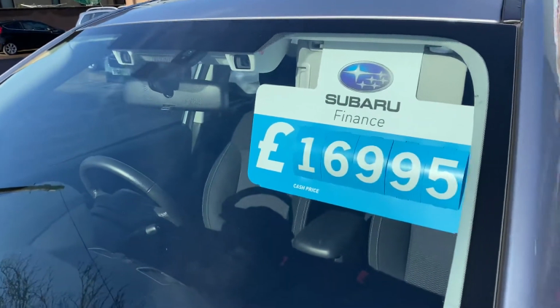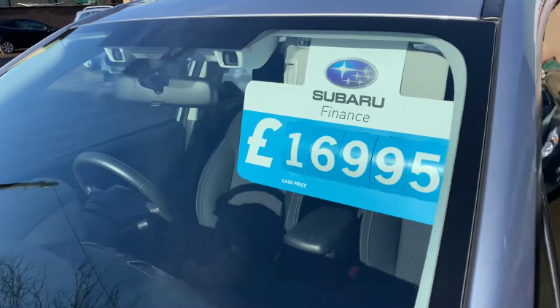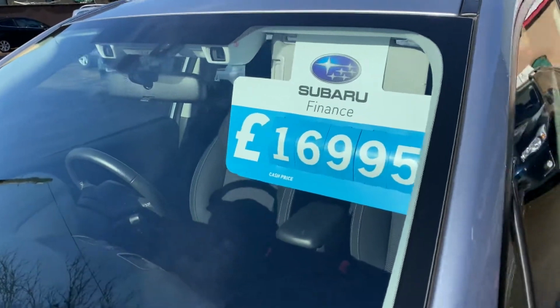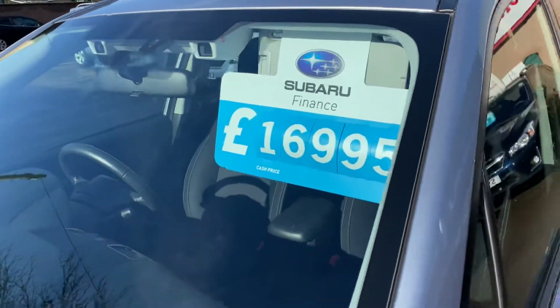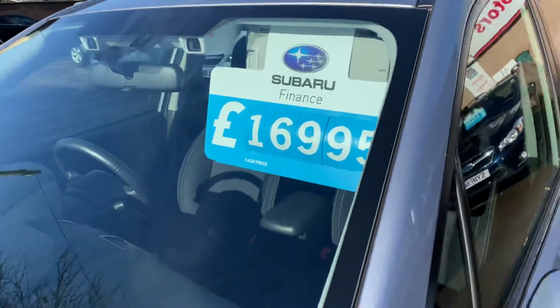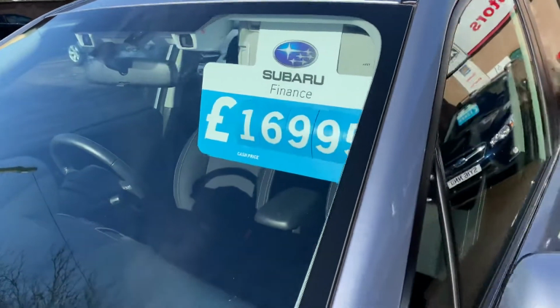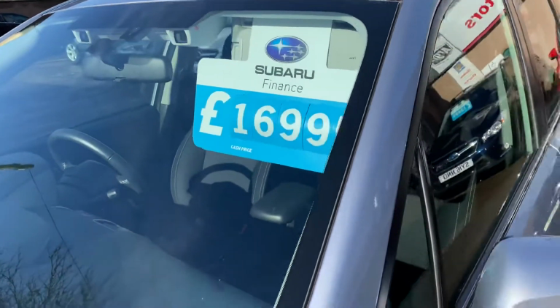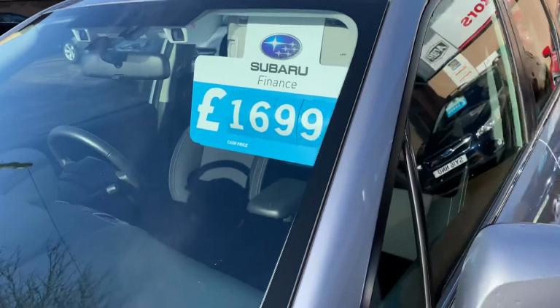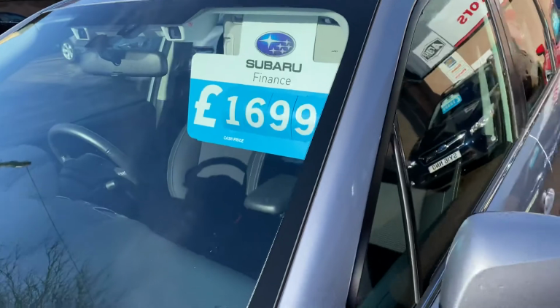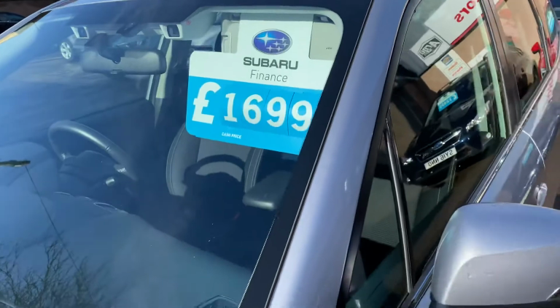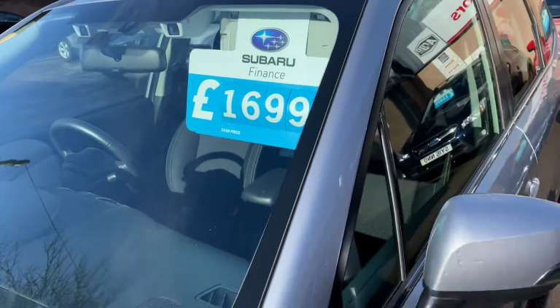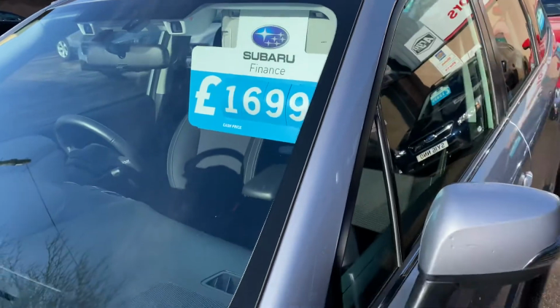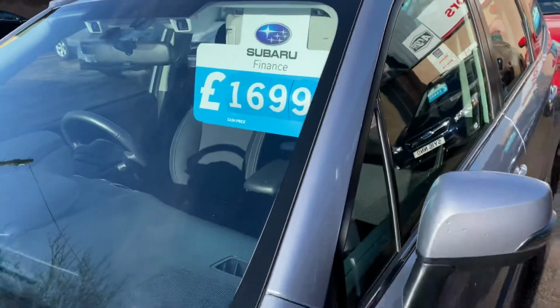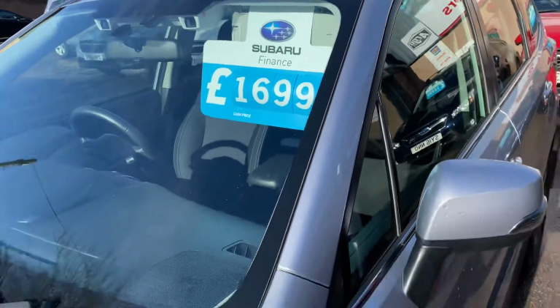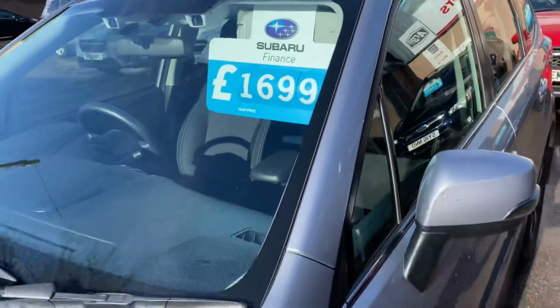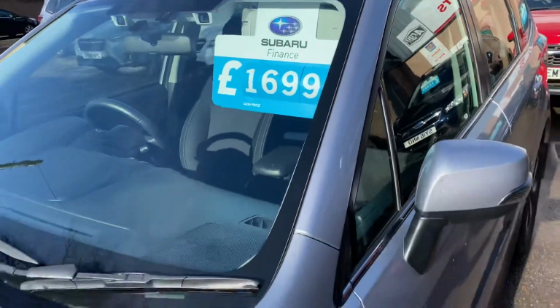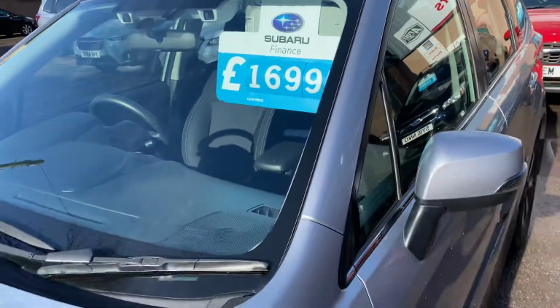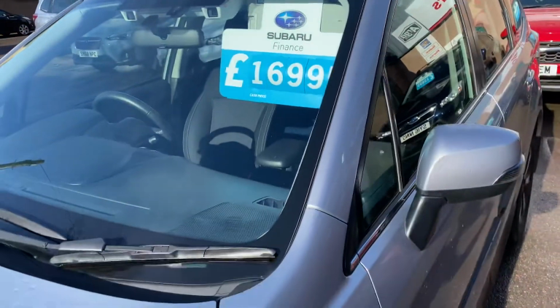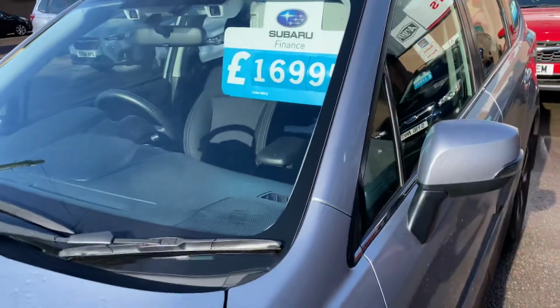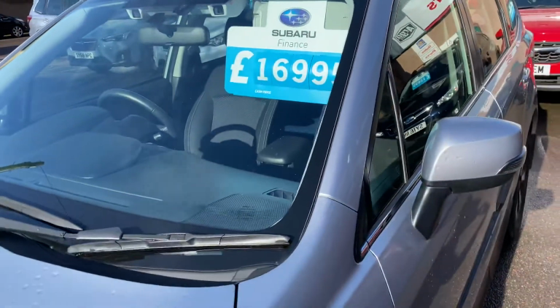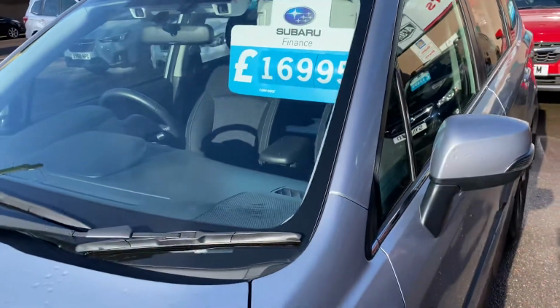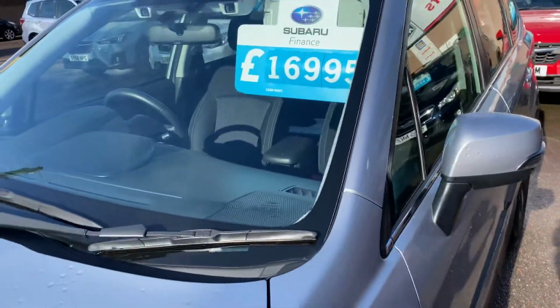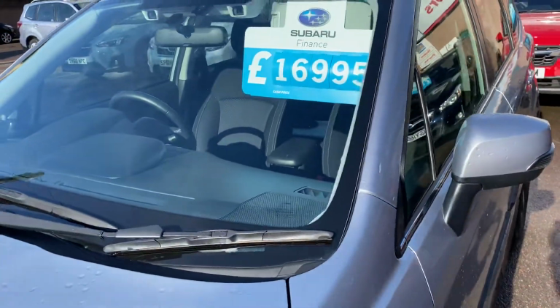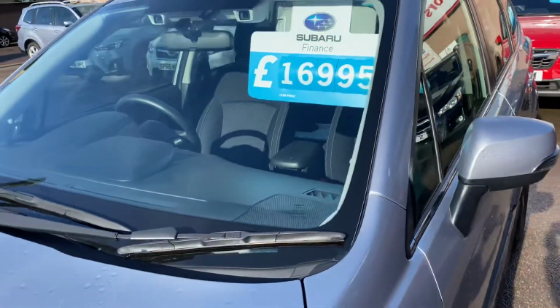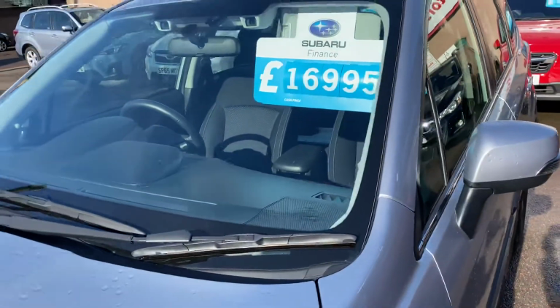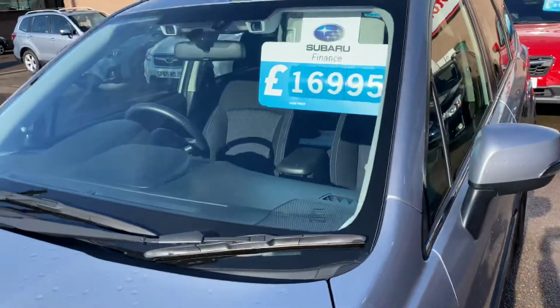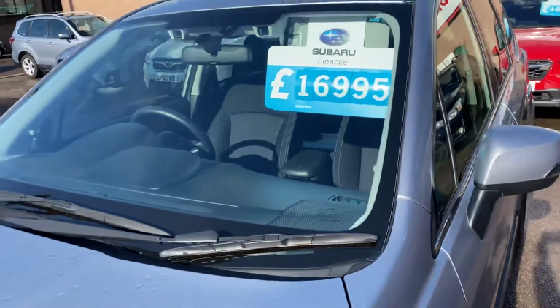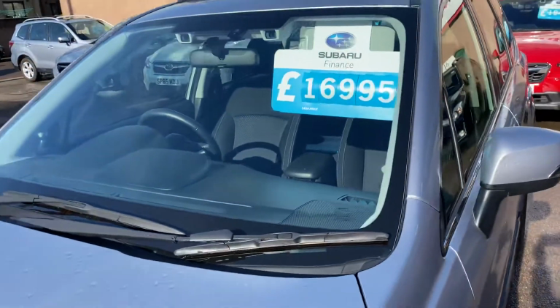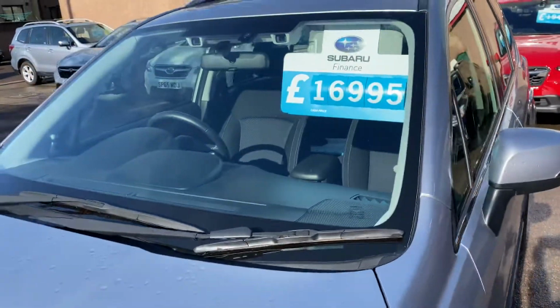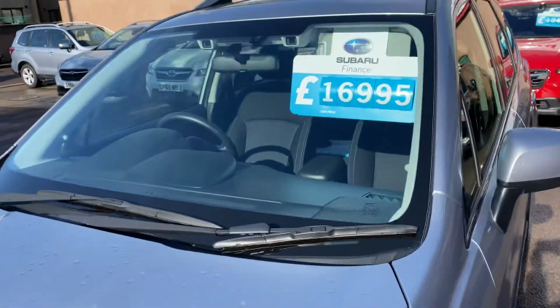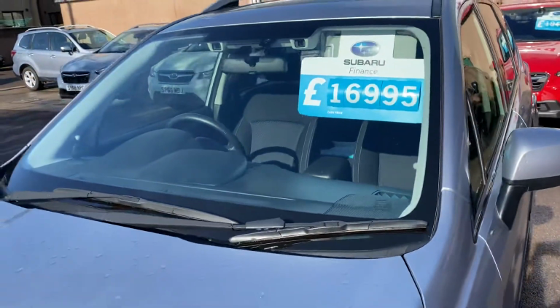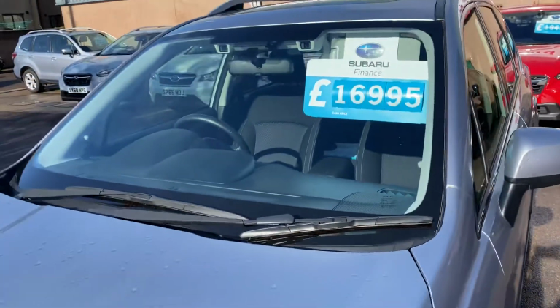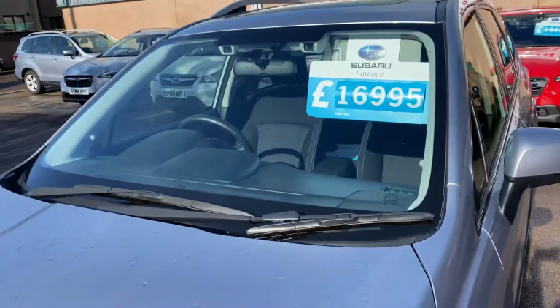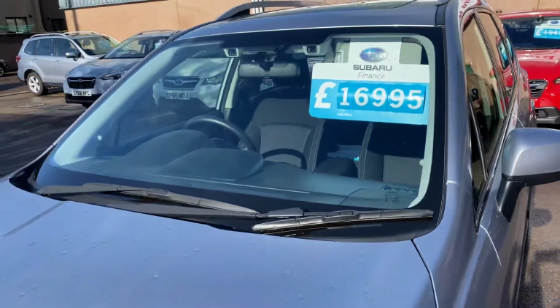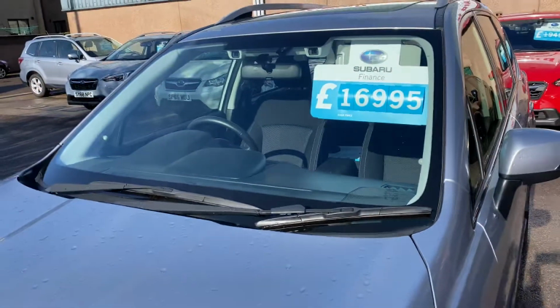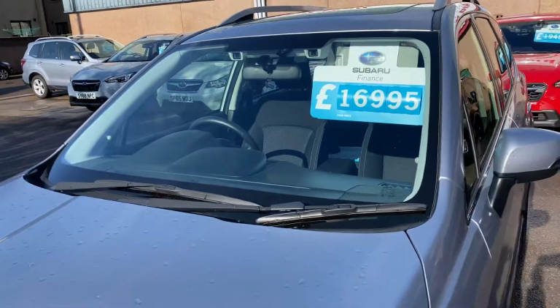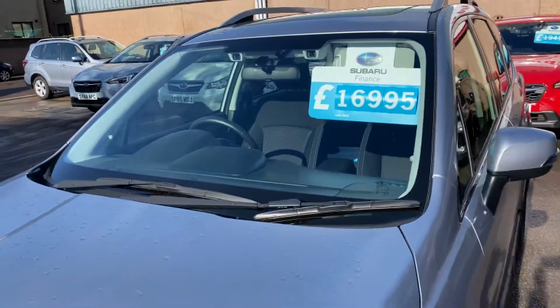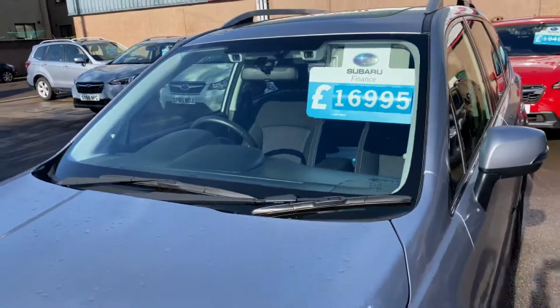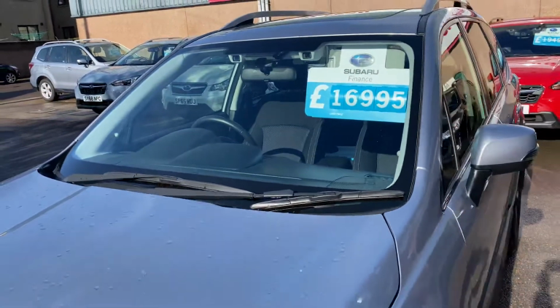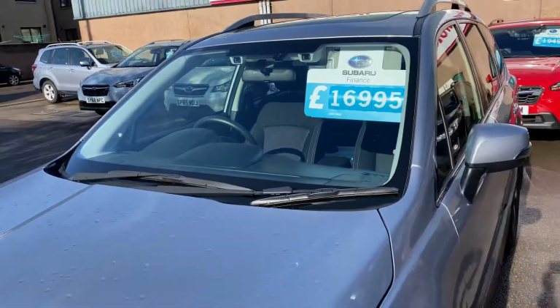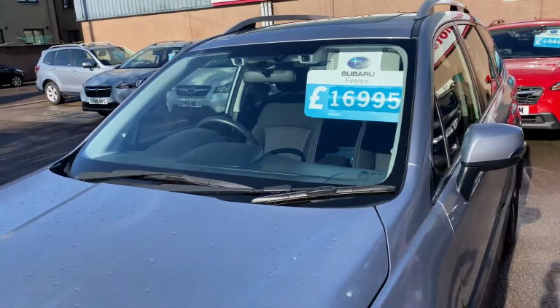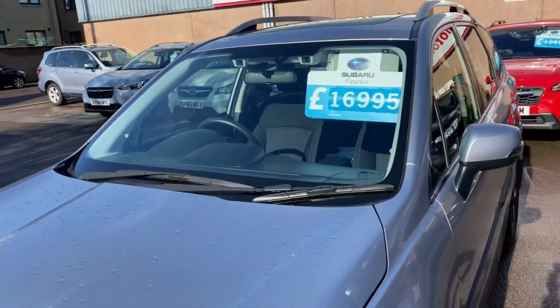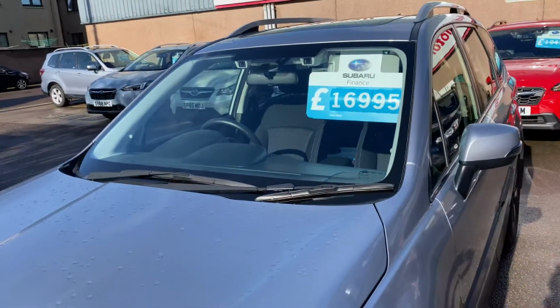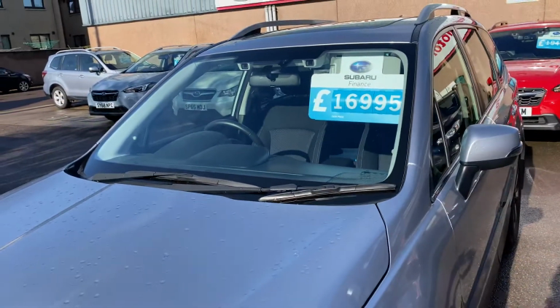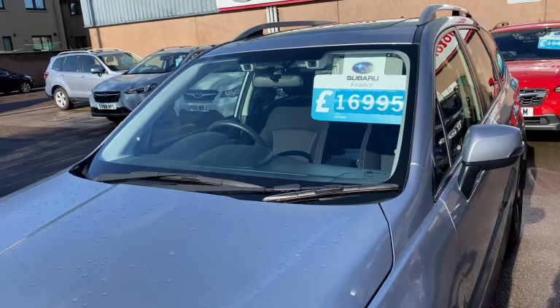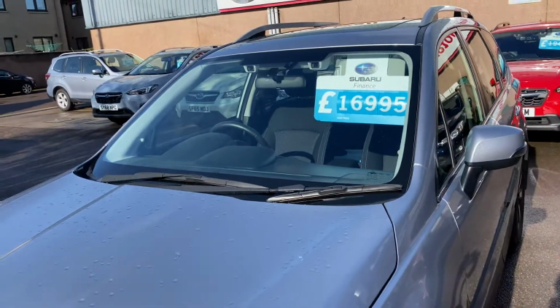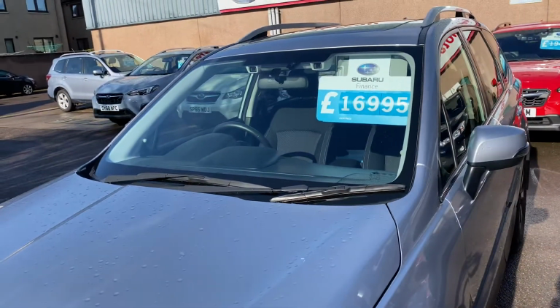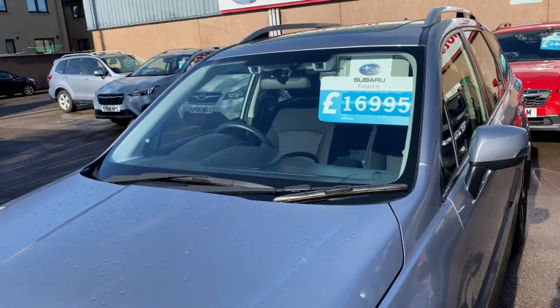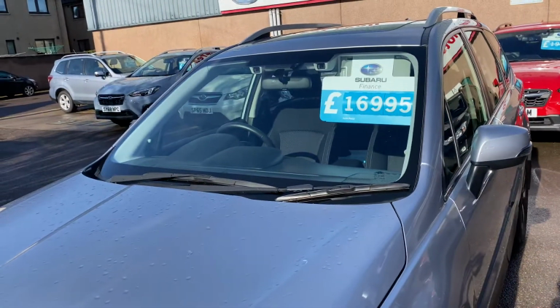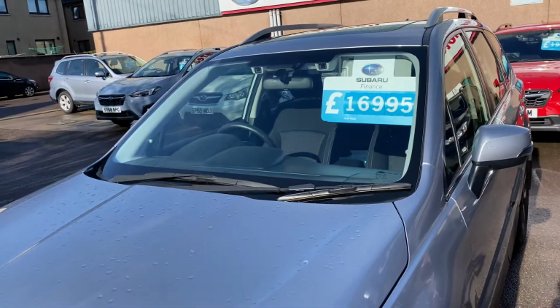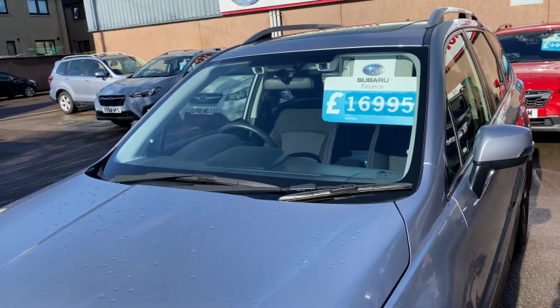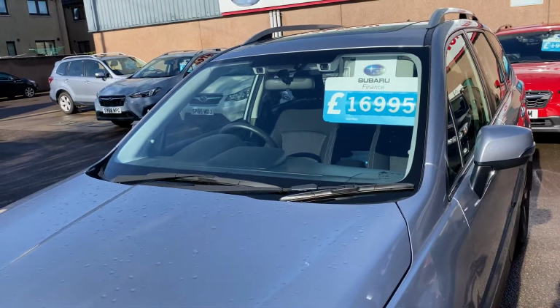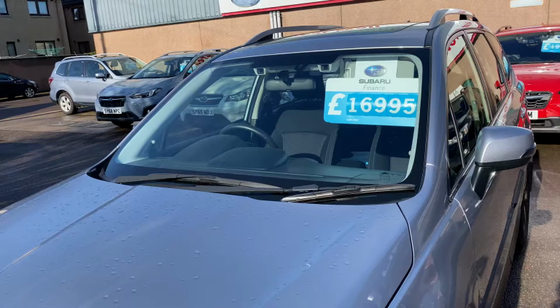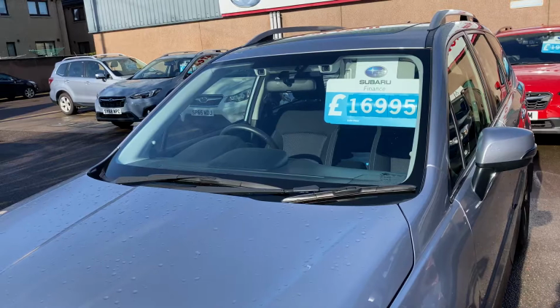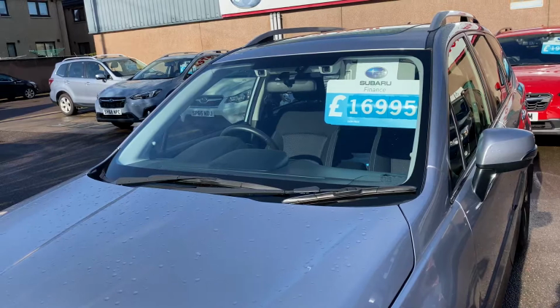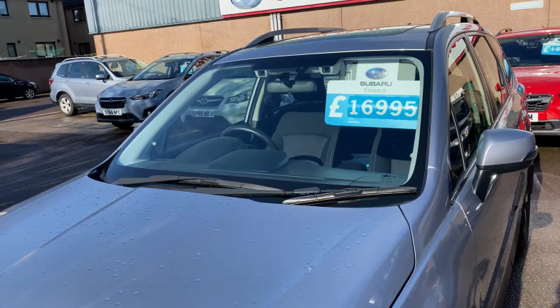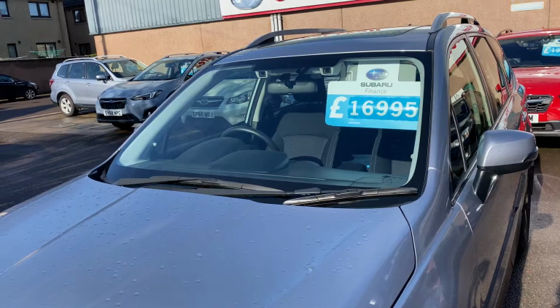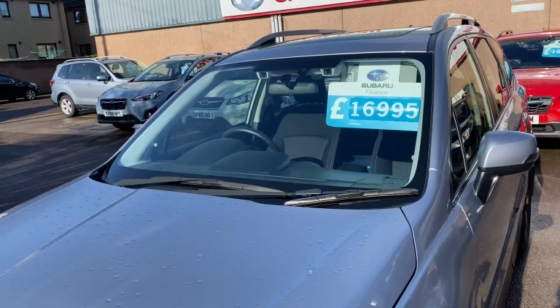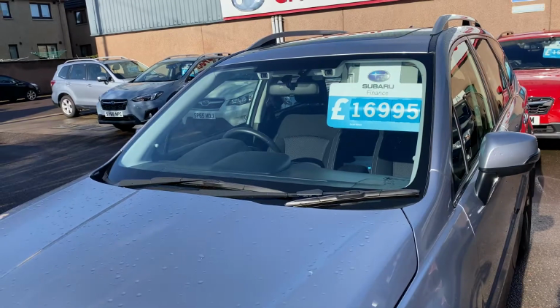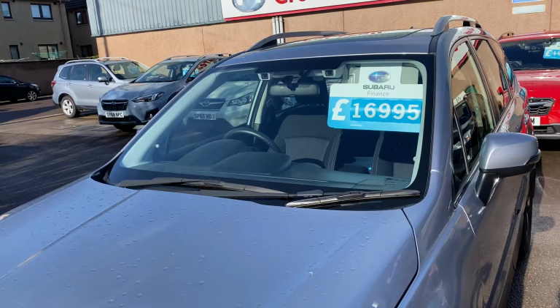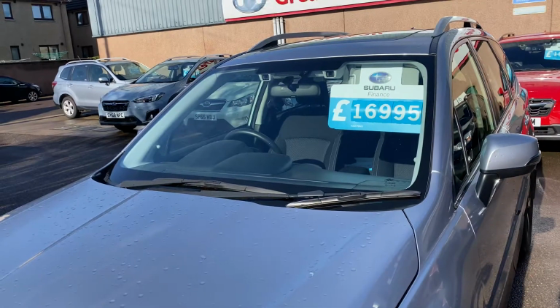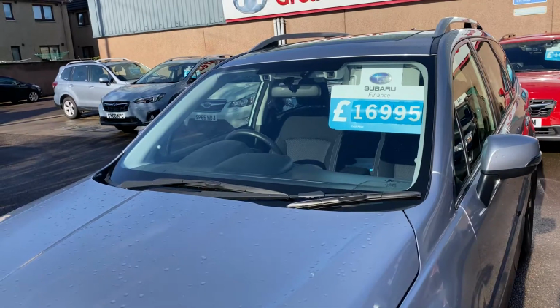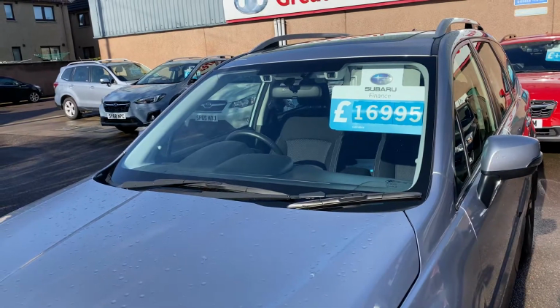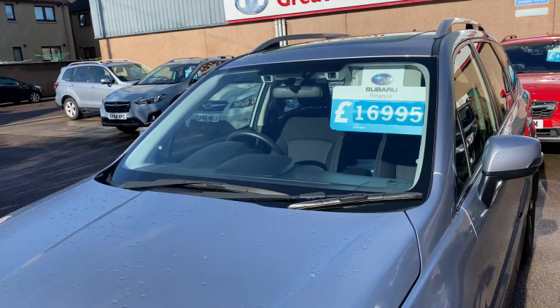Price is £16,995, and you'd be welcome to come and test drive it if you wish. Thank you.